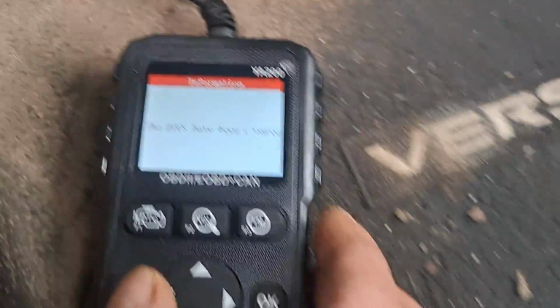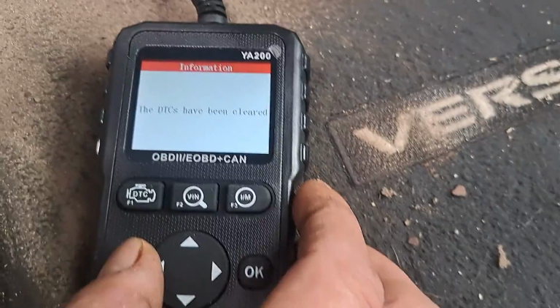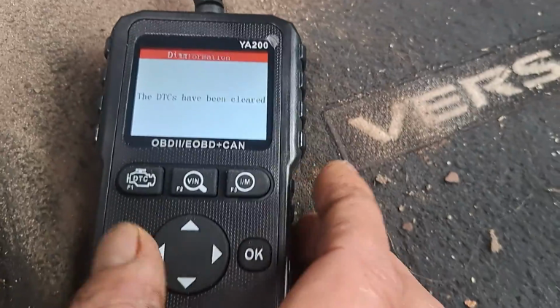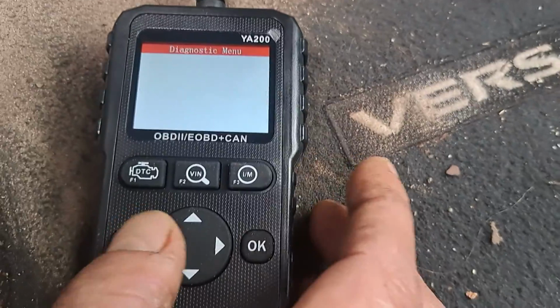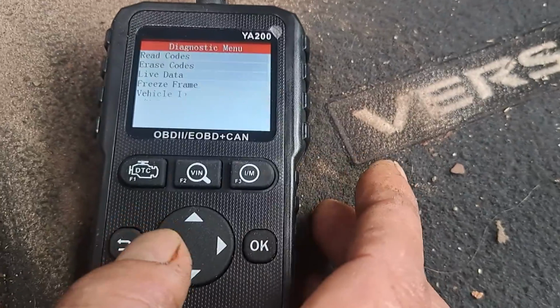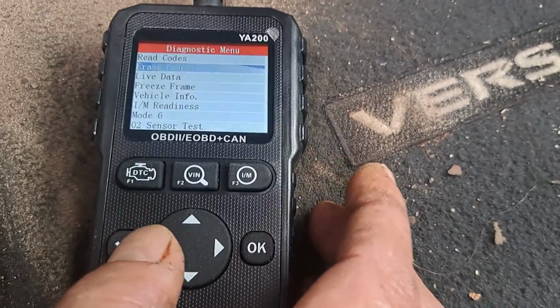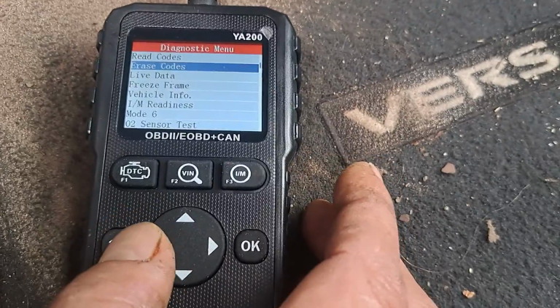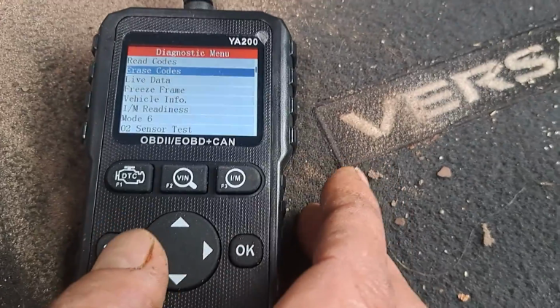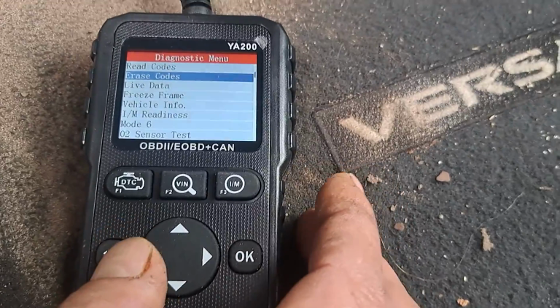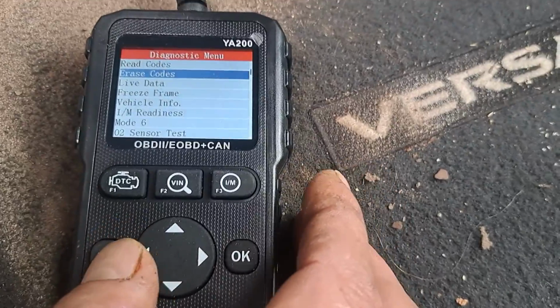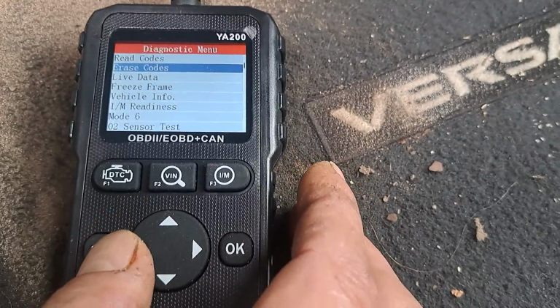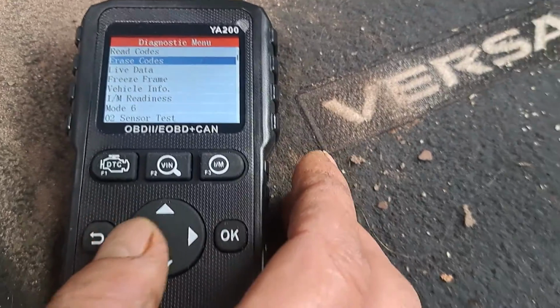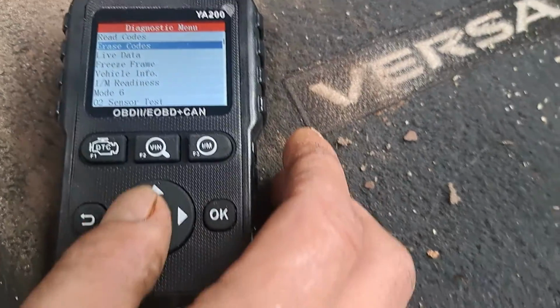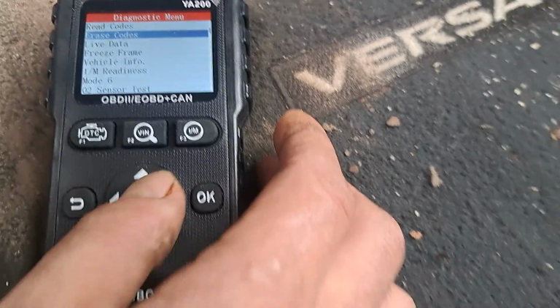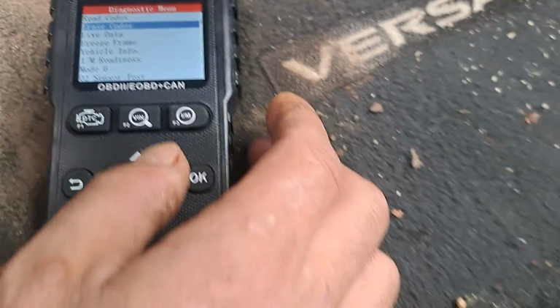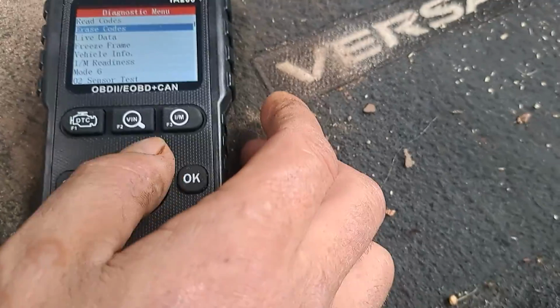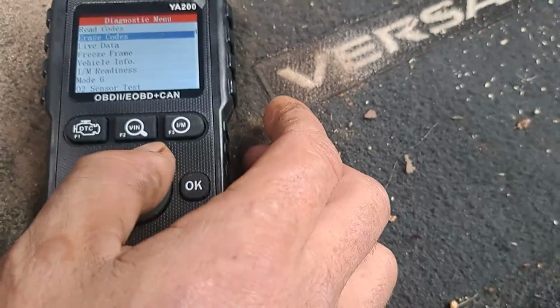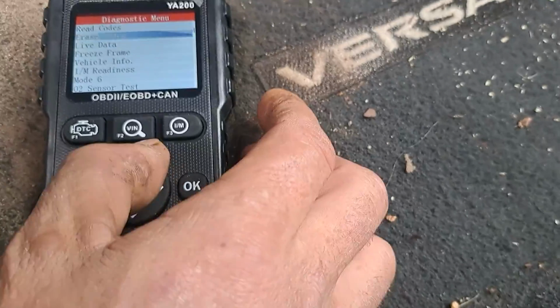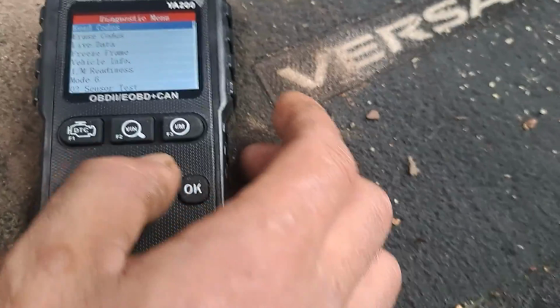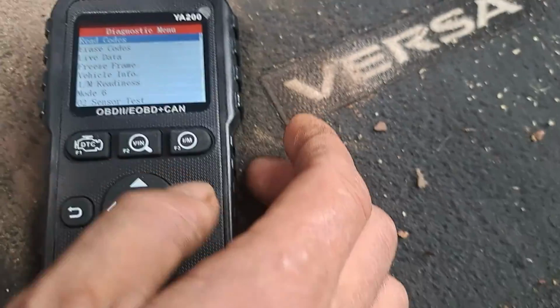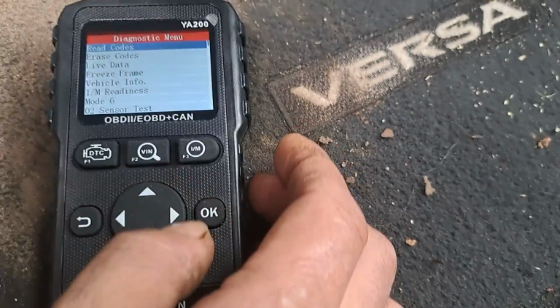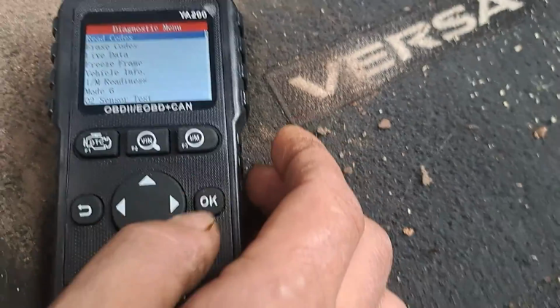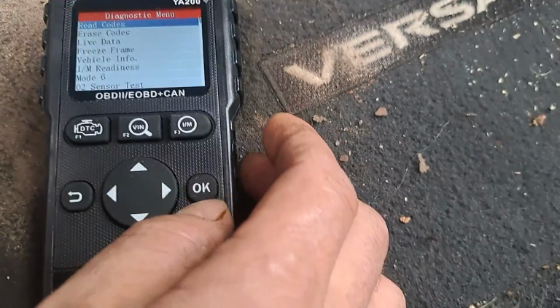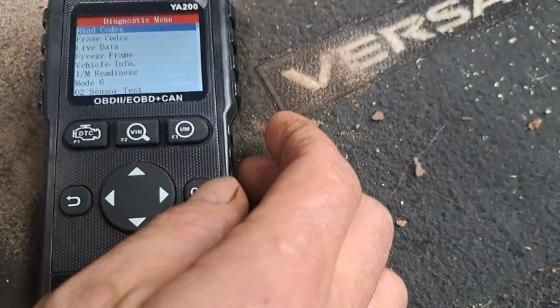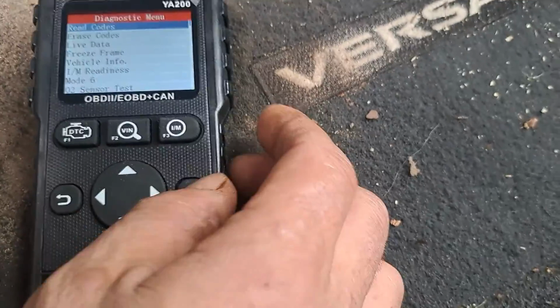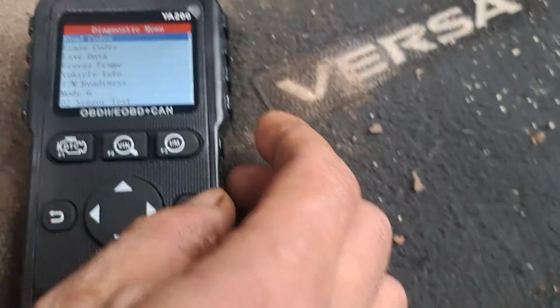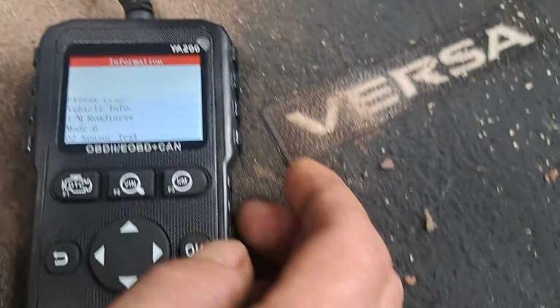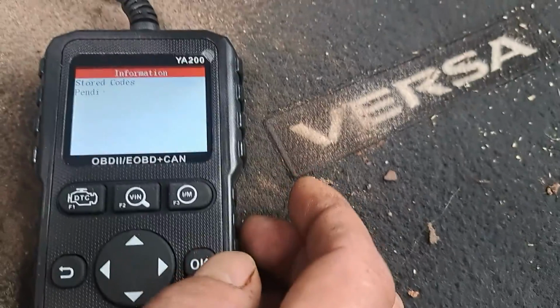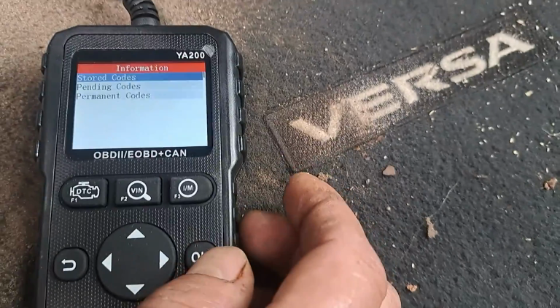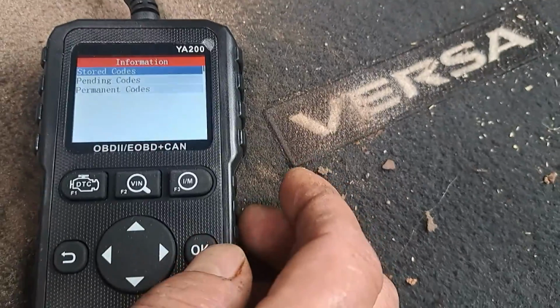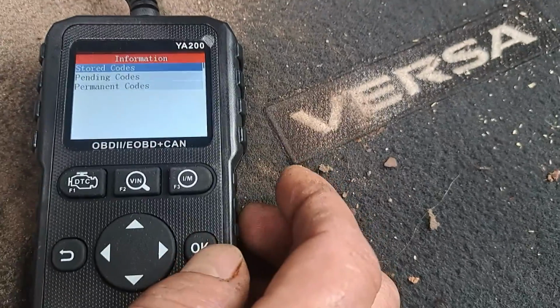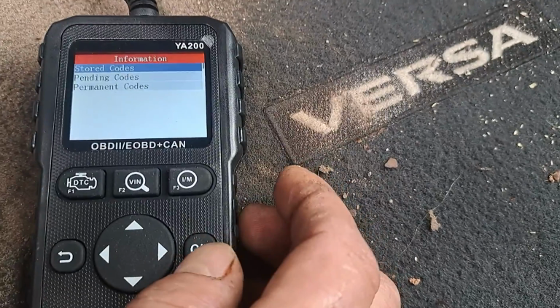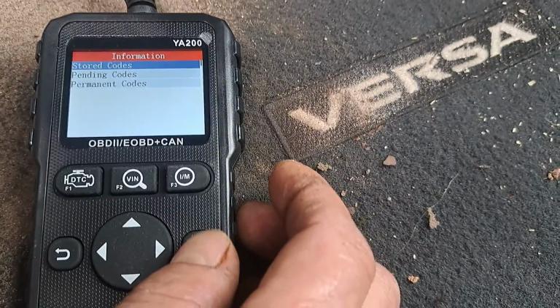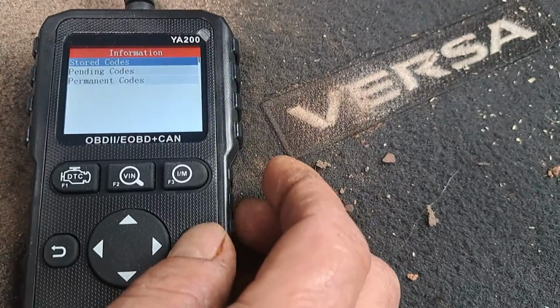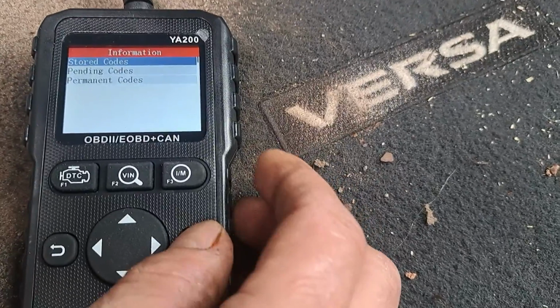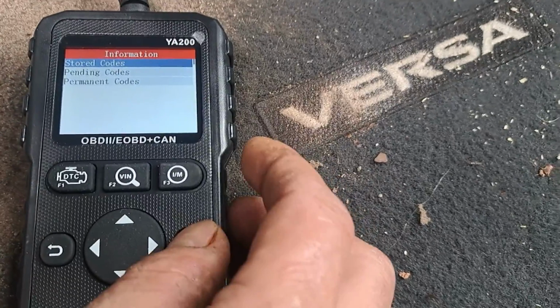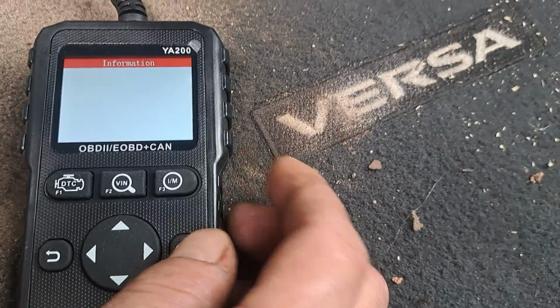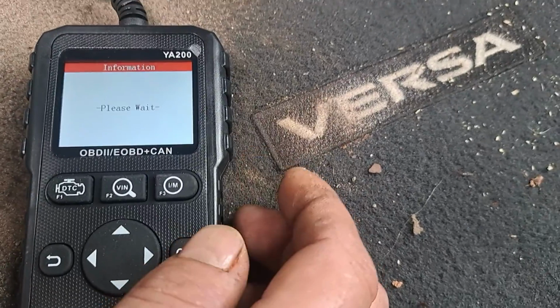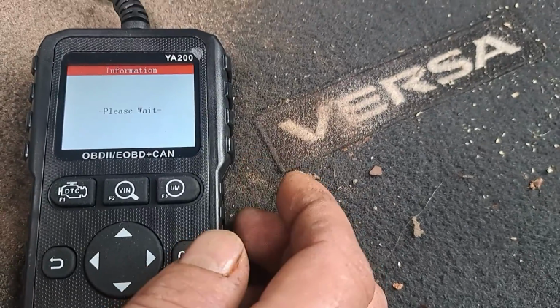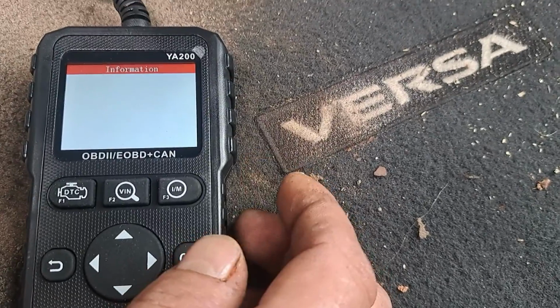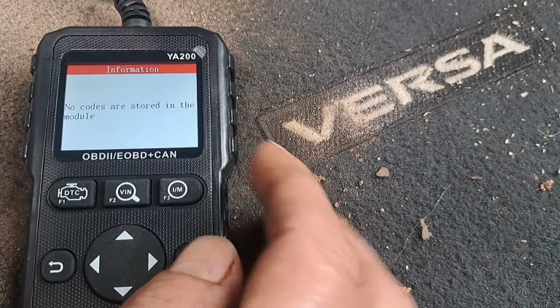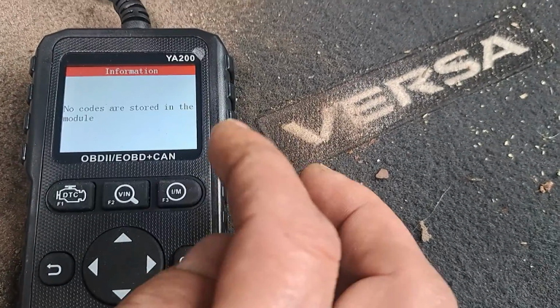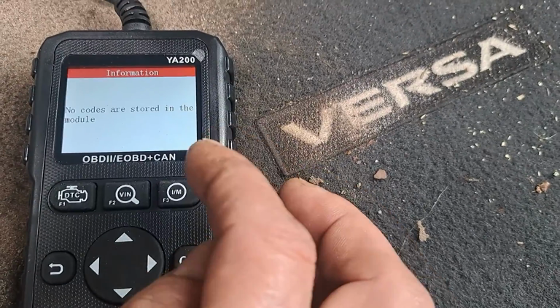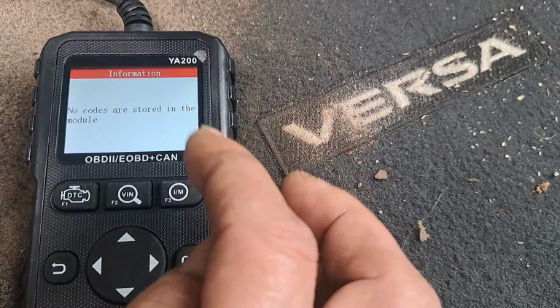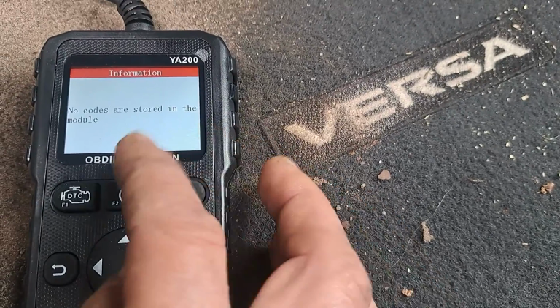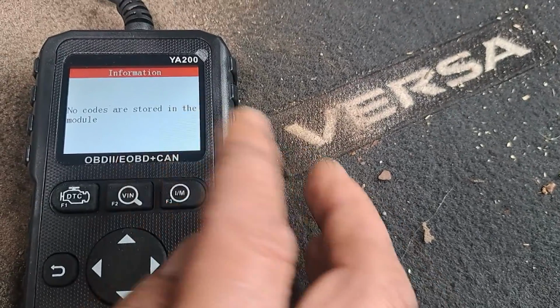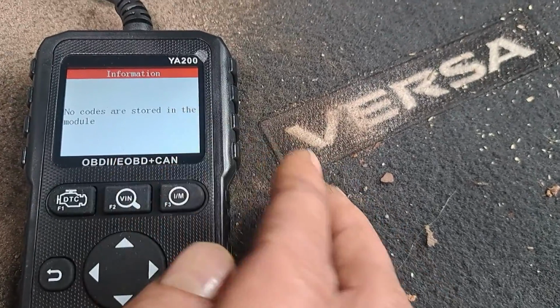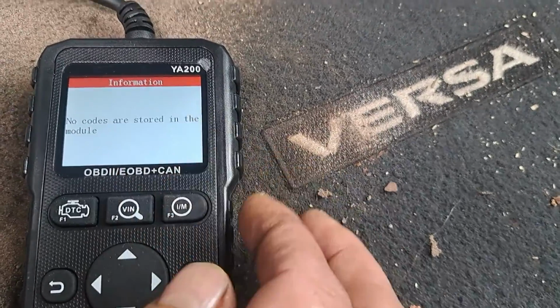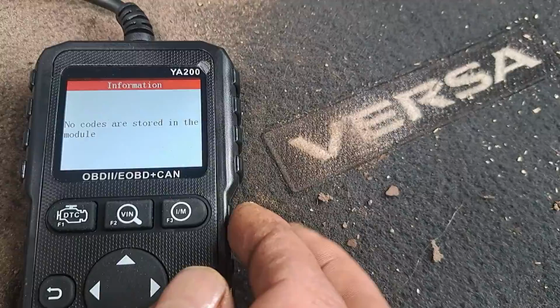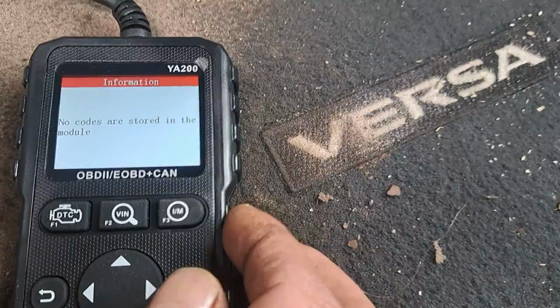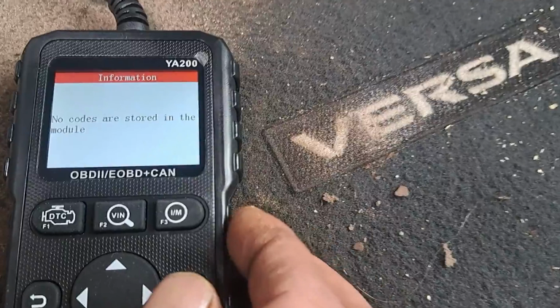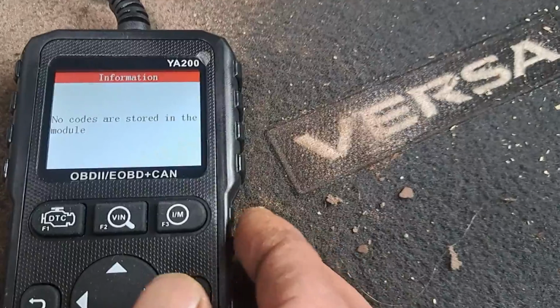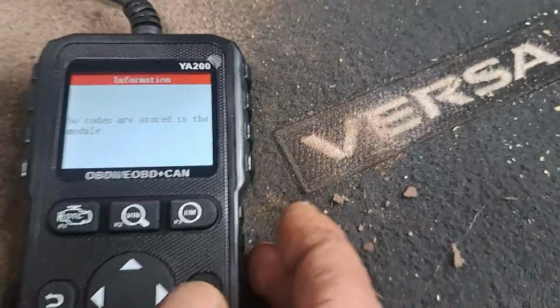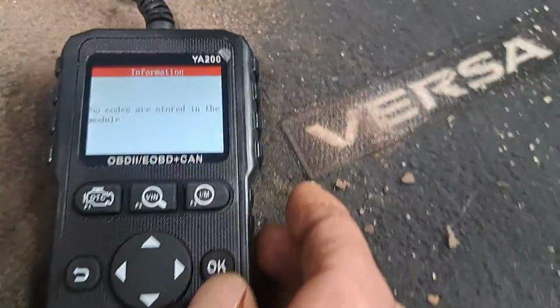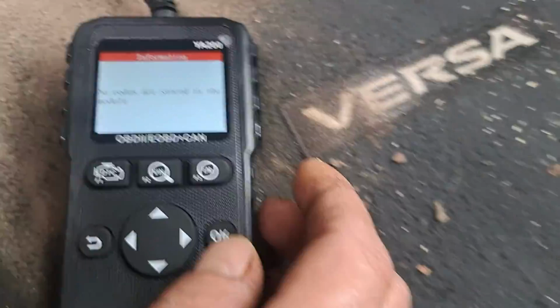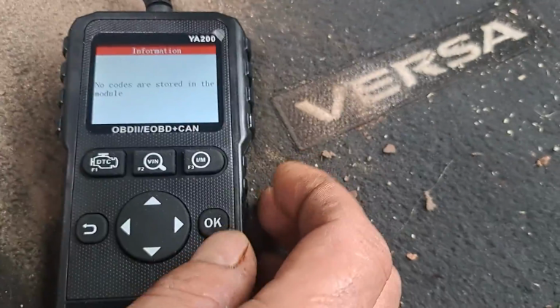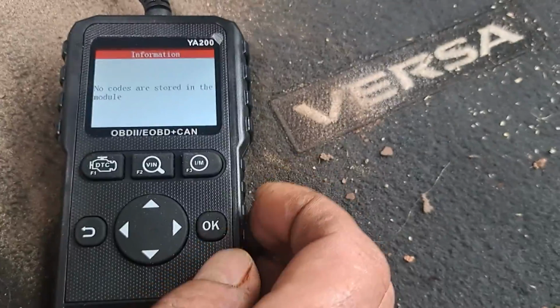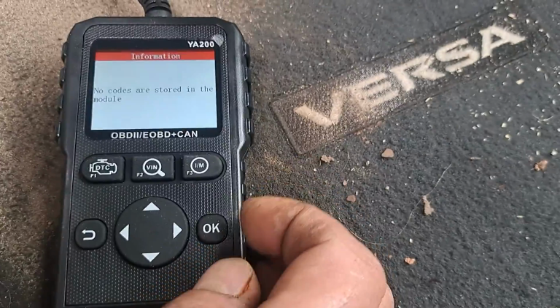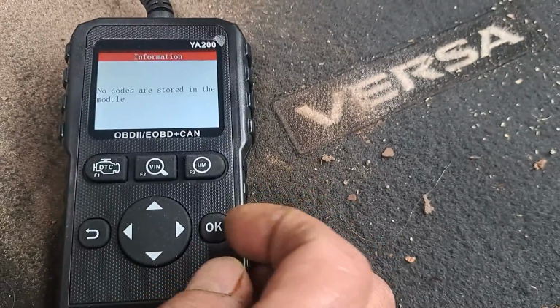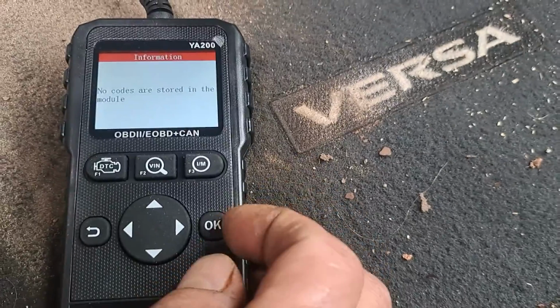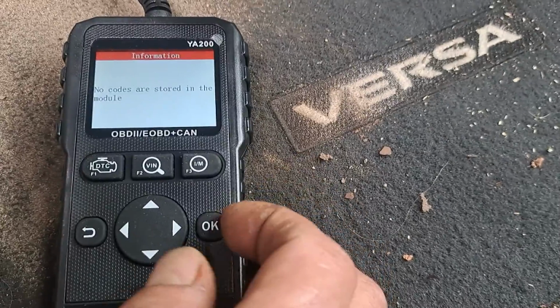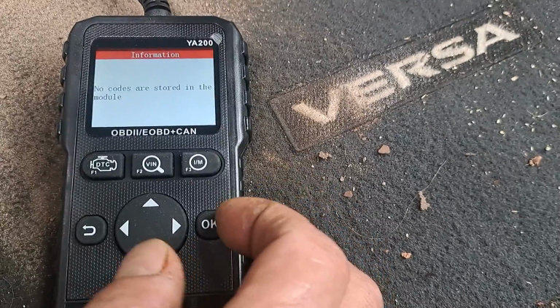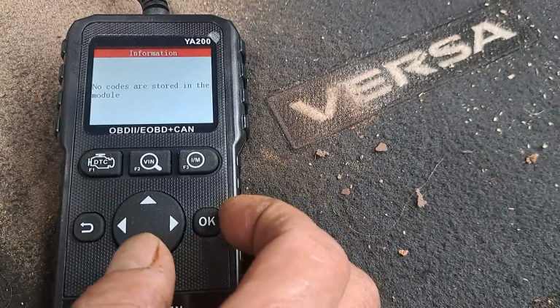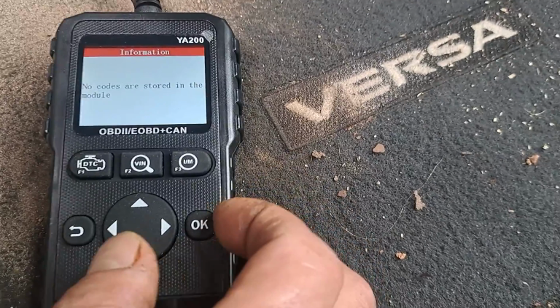You can go back, read codes again, okay, stored codes — no codes stored. And that's it, guys.